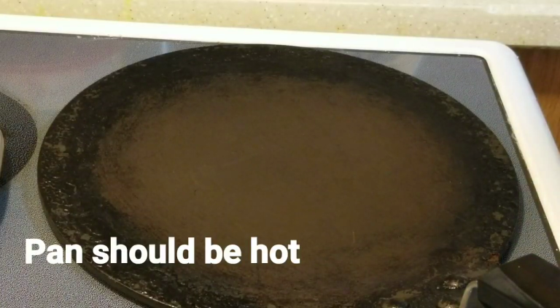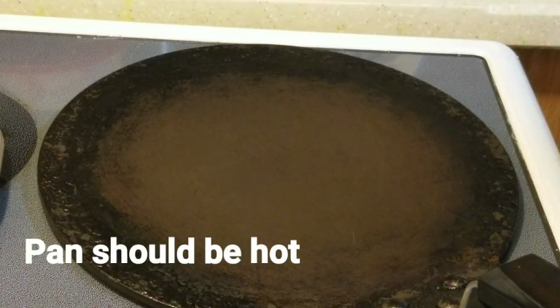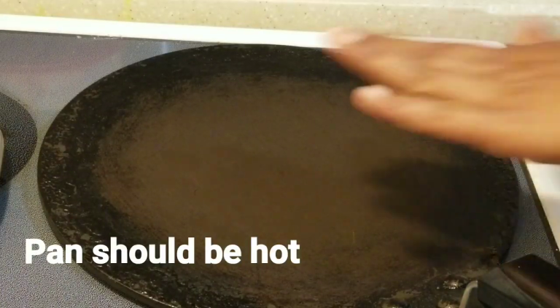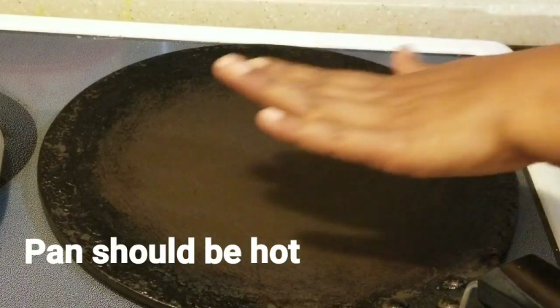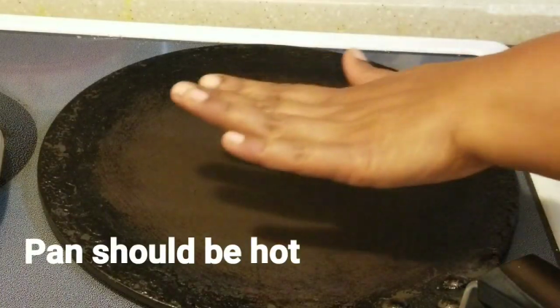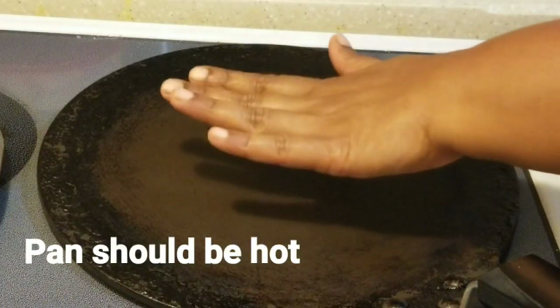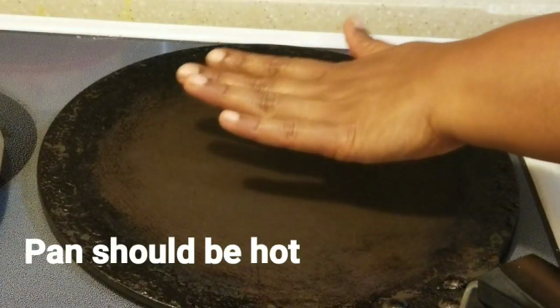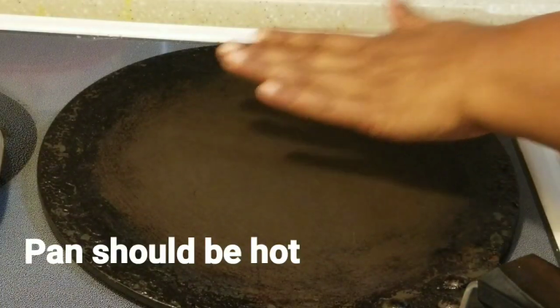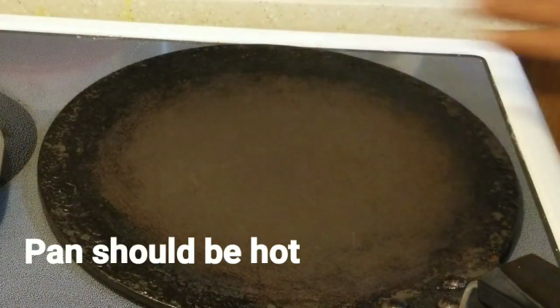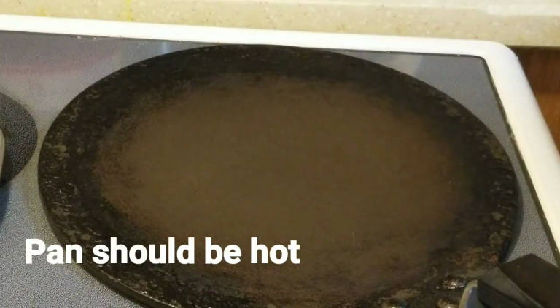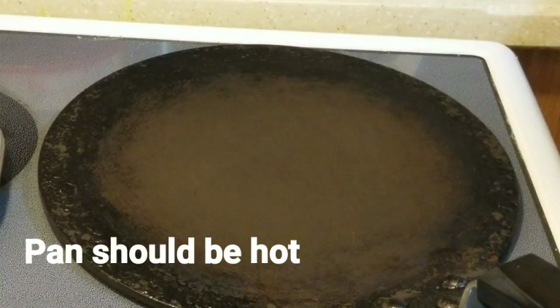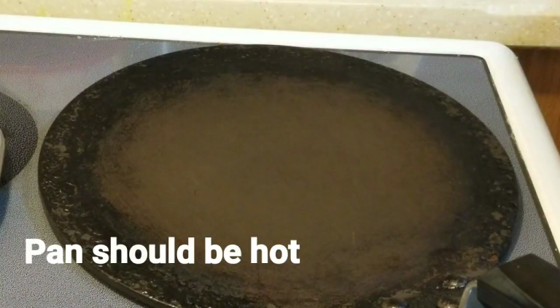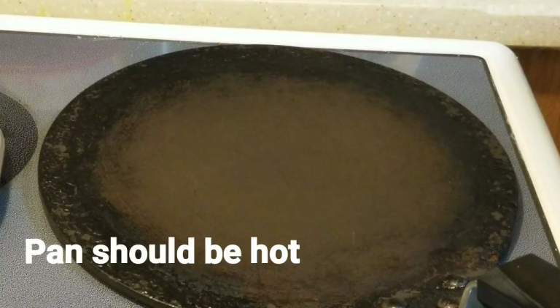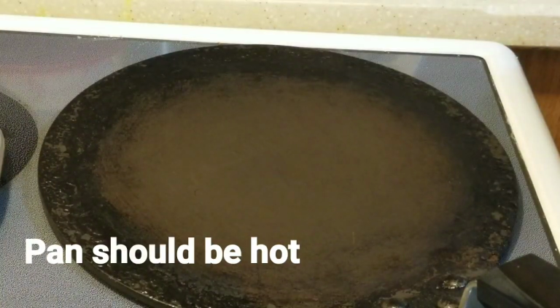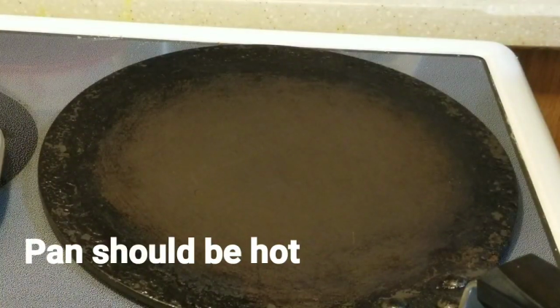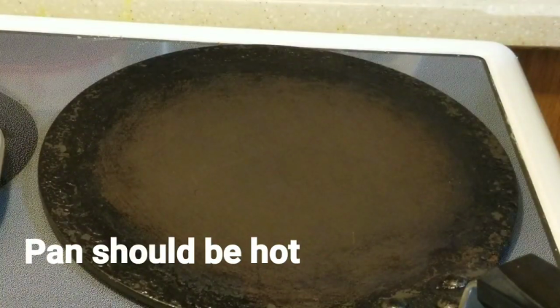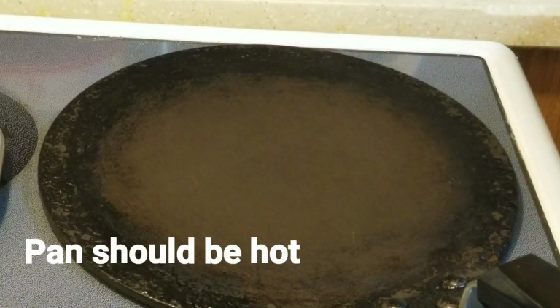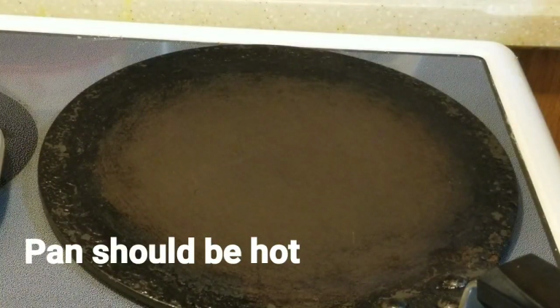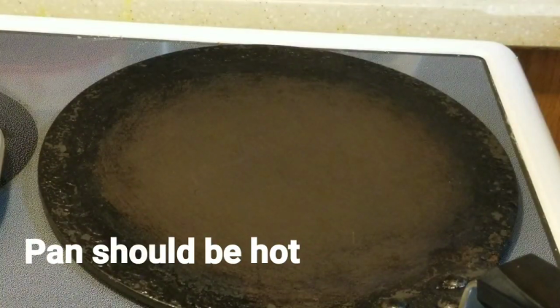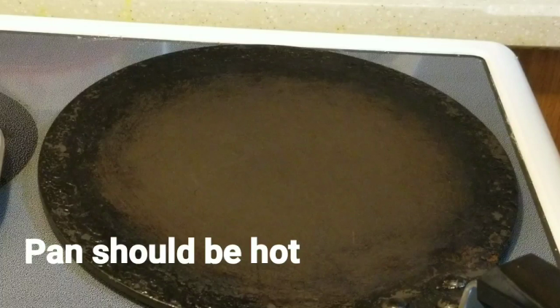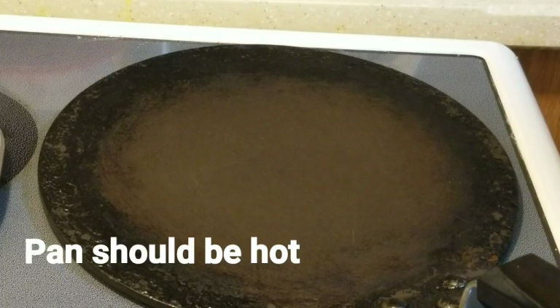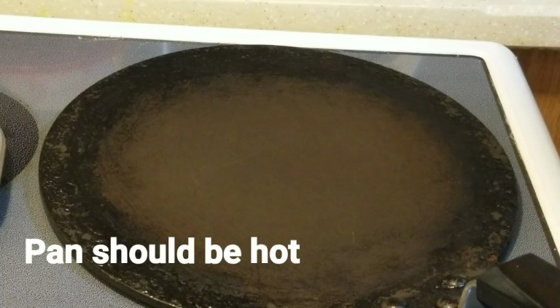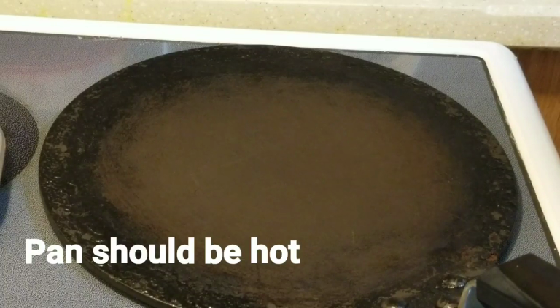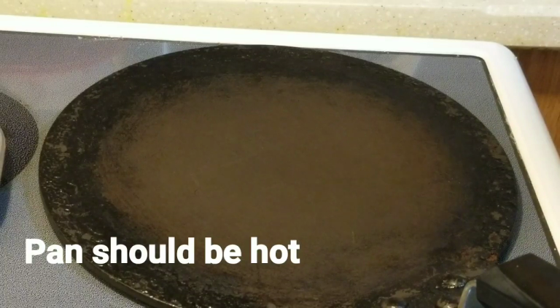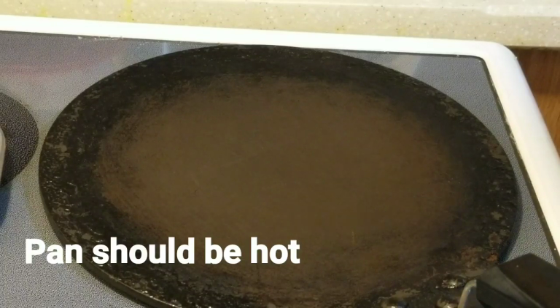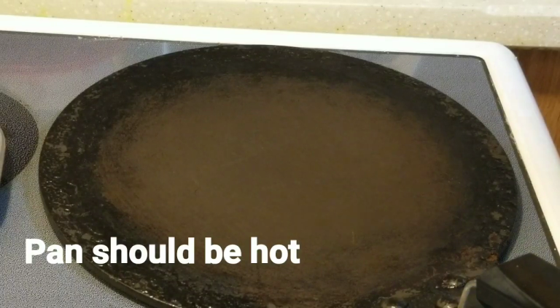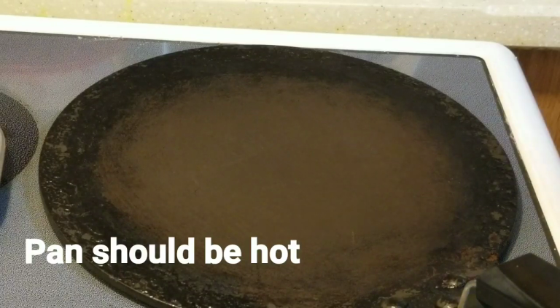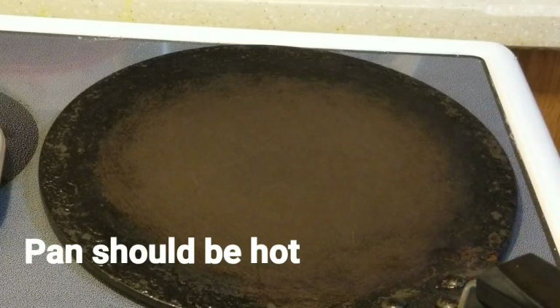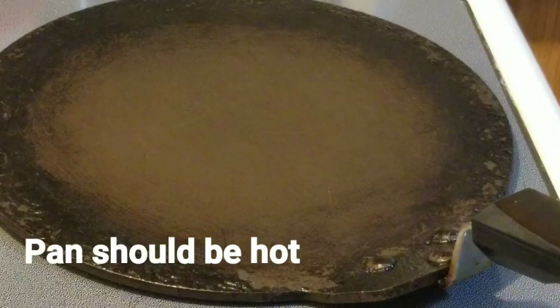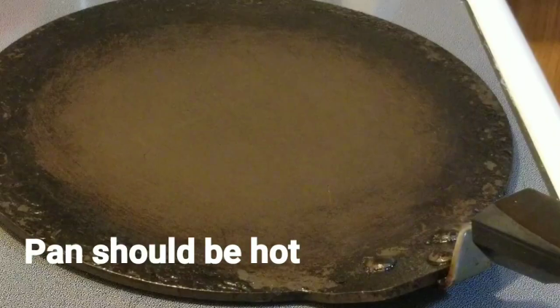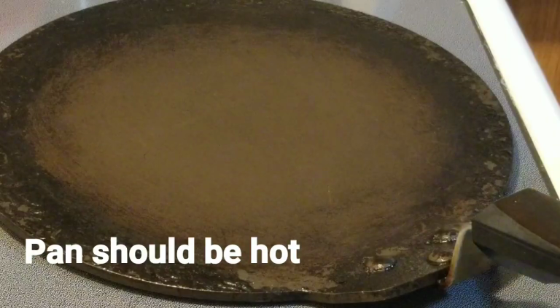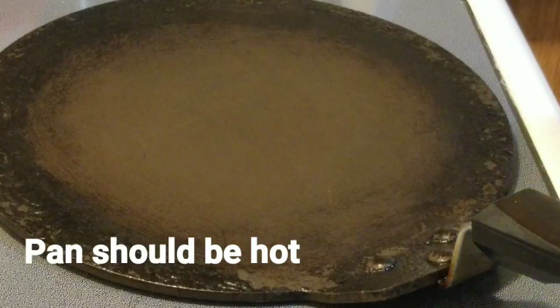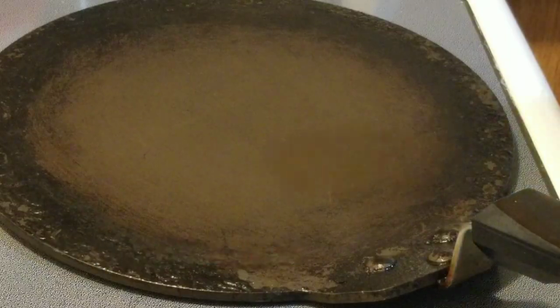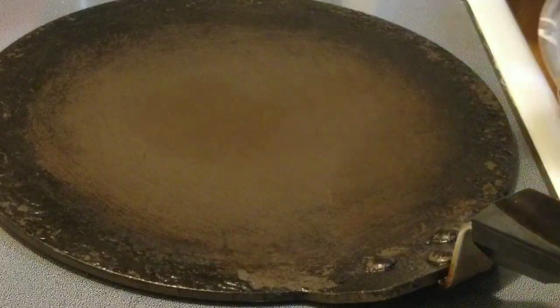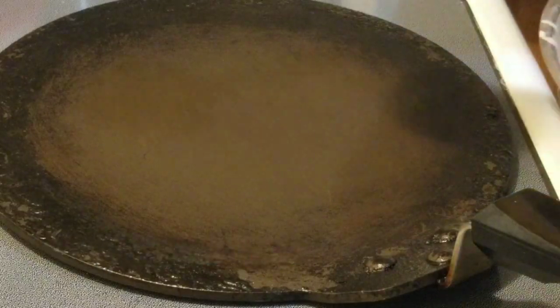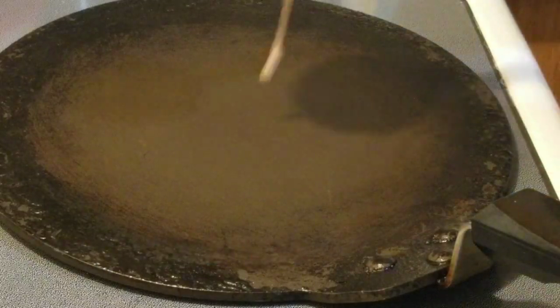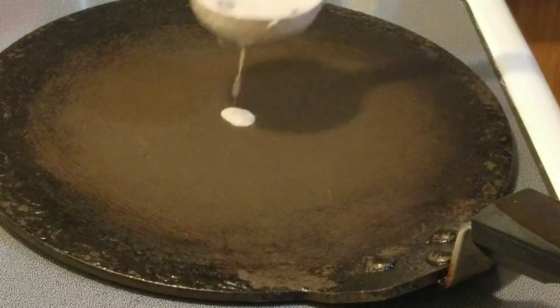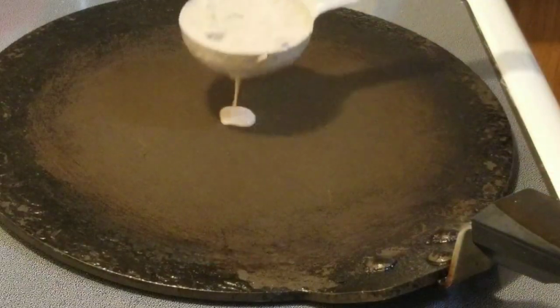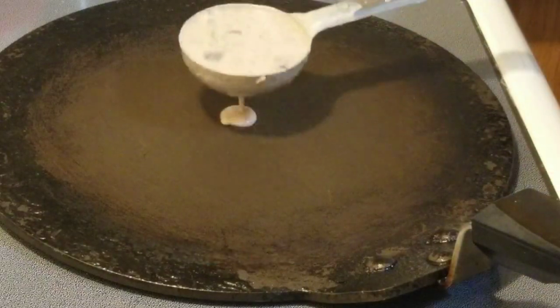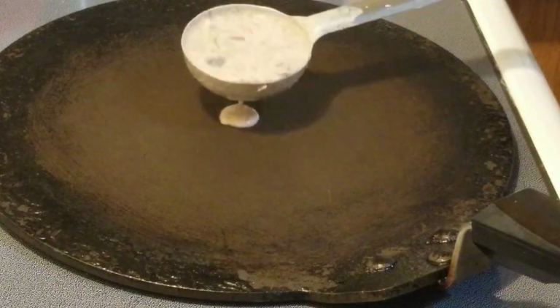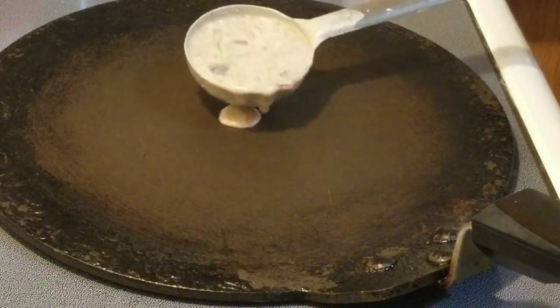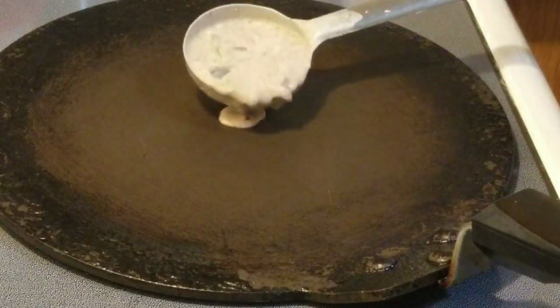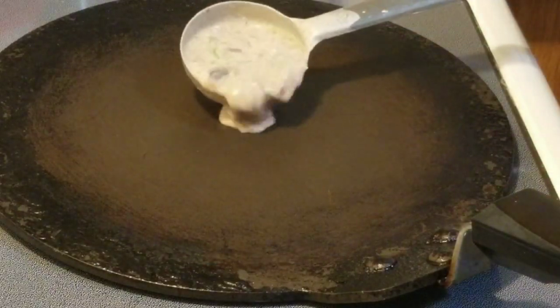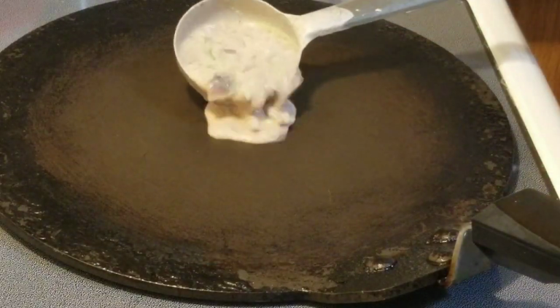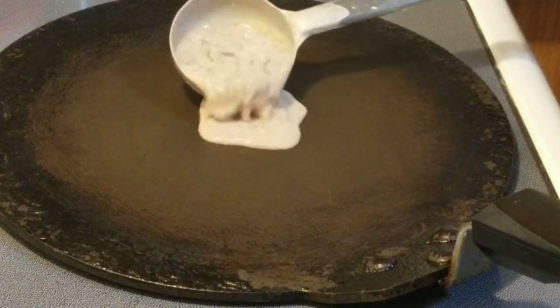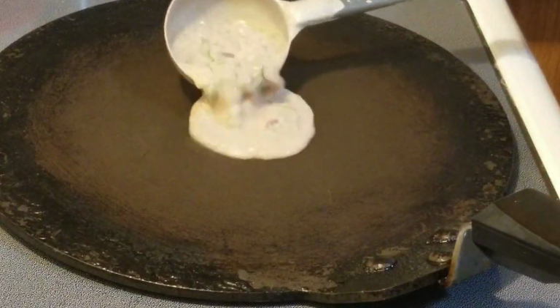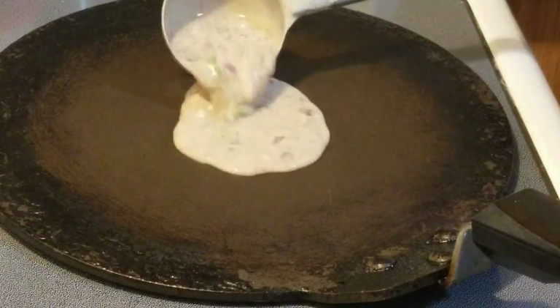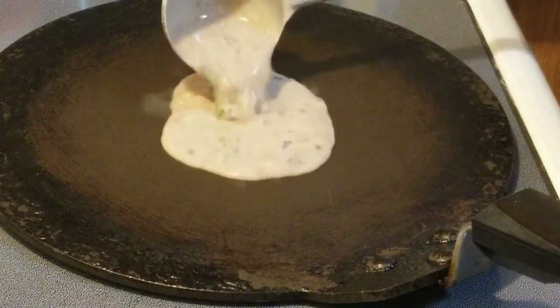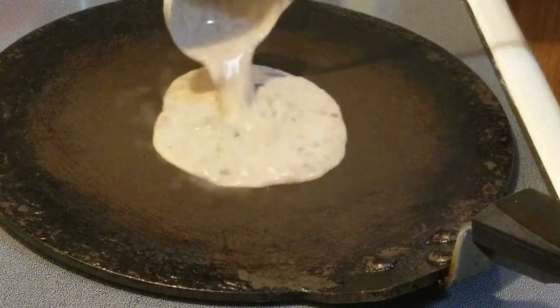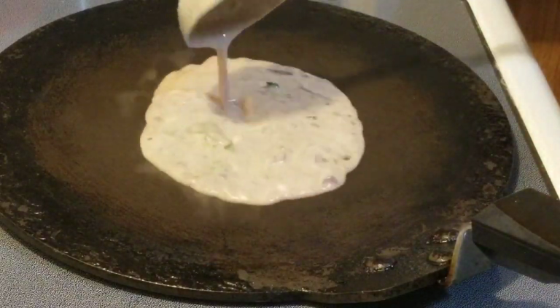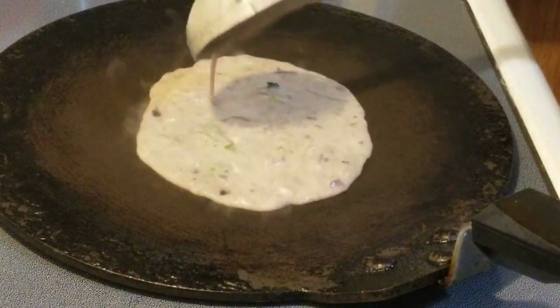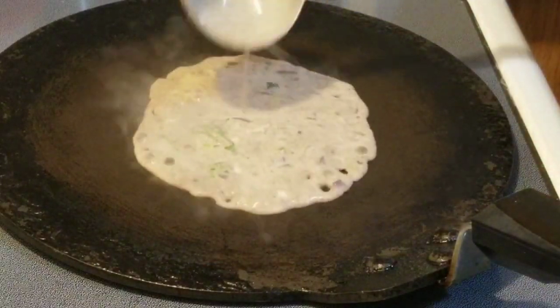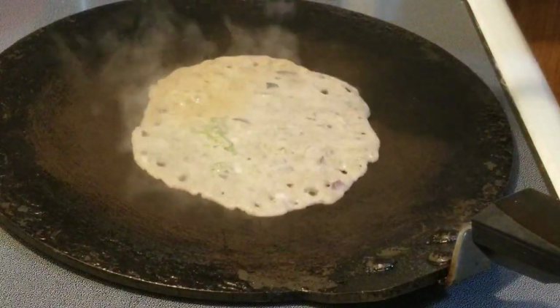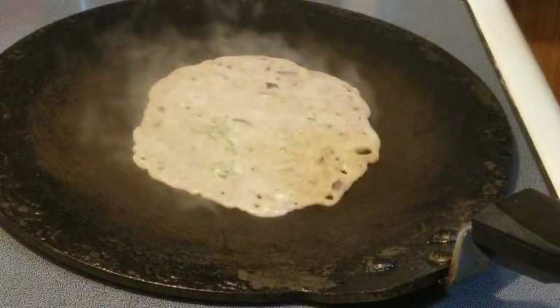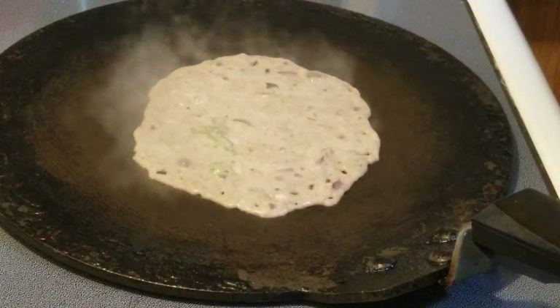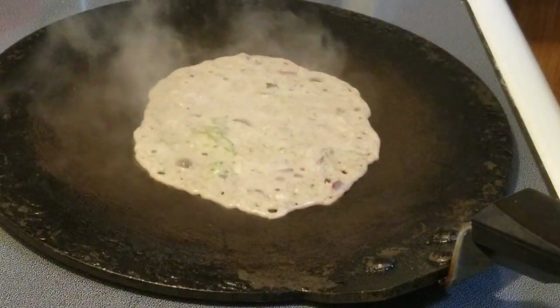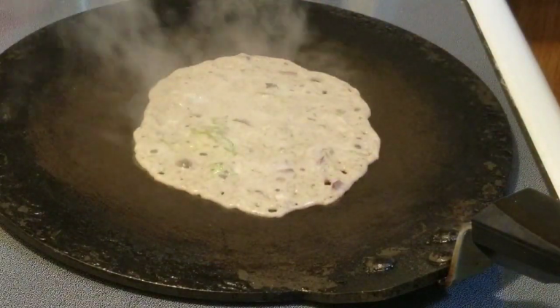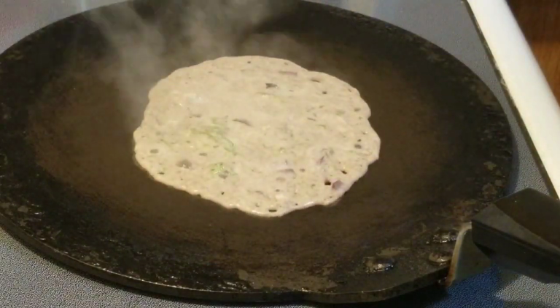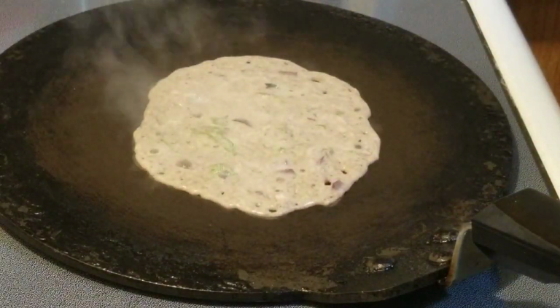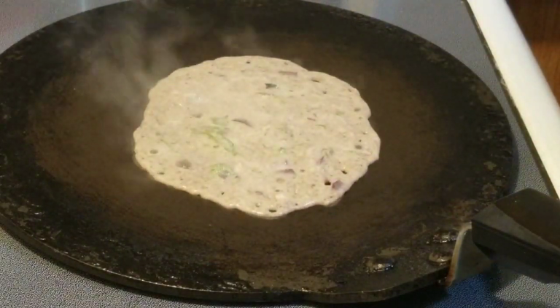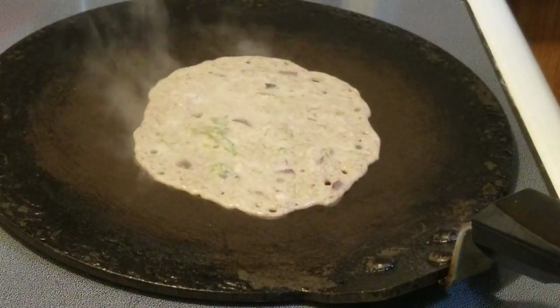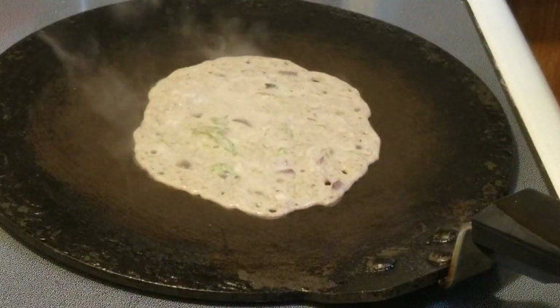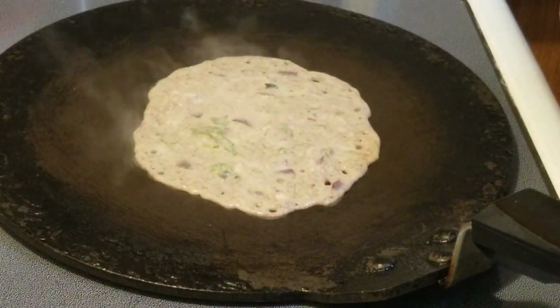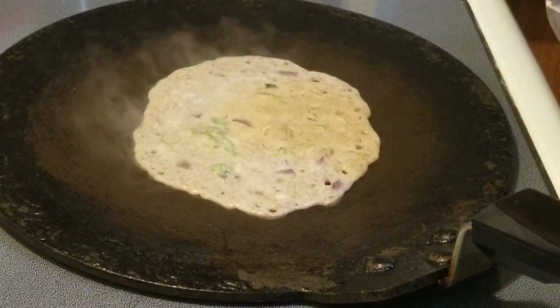After 10 minutes, heat the pan and pour the batter like dosa.